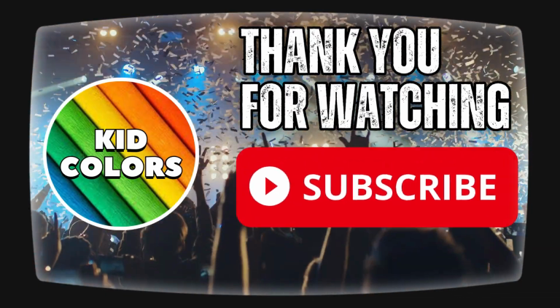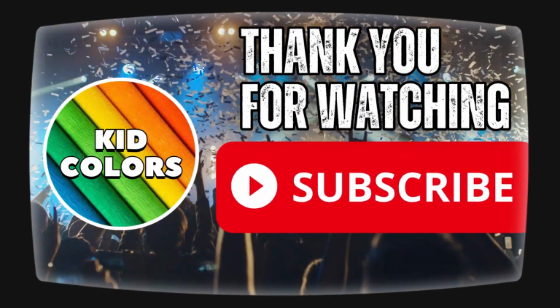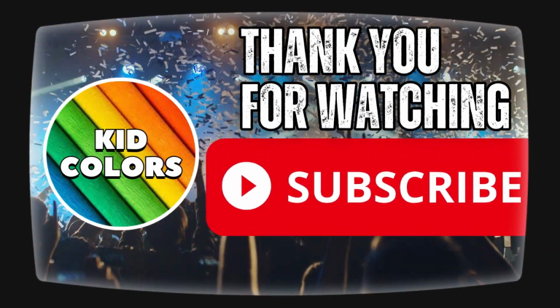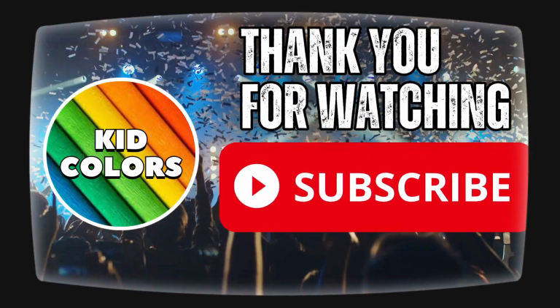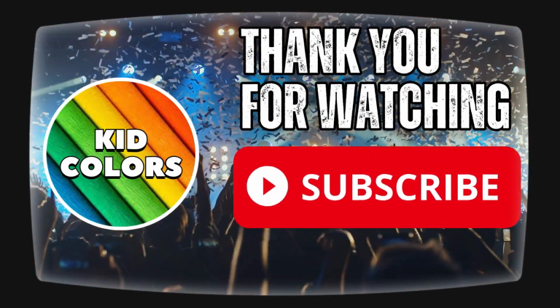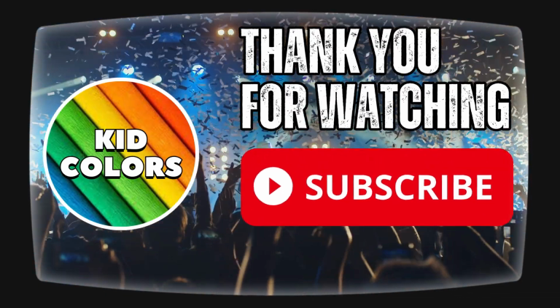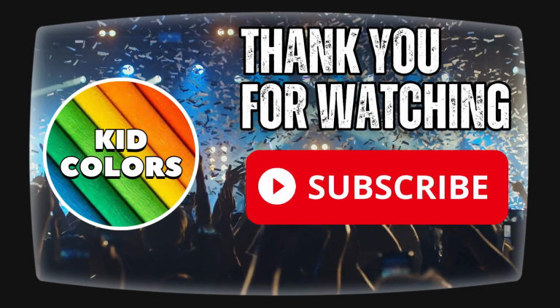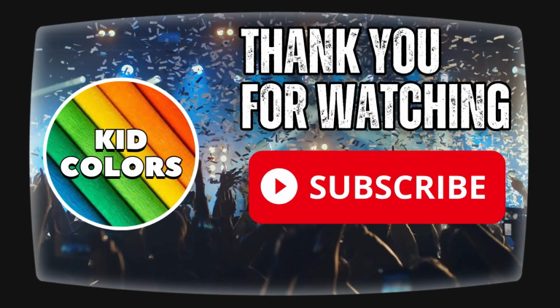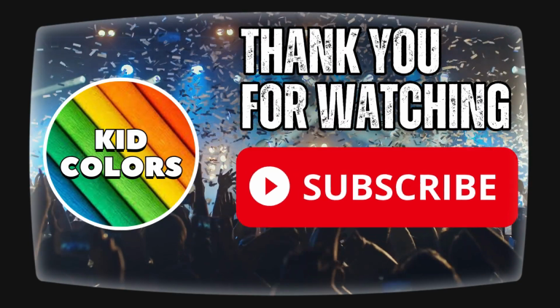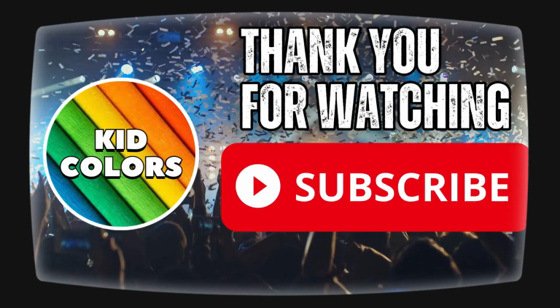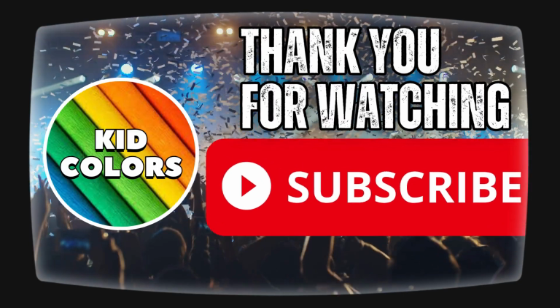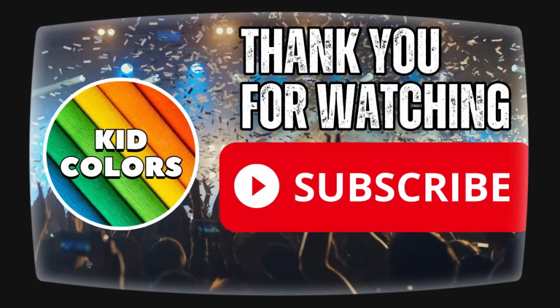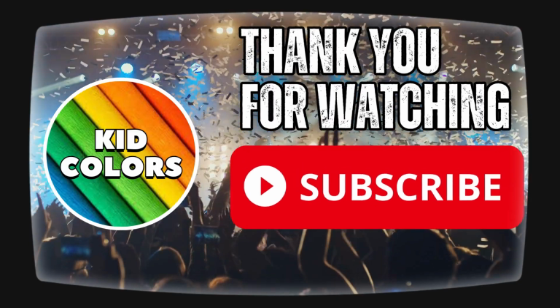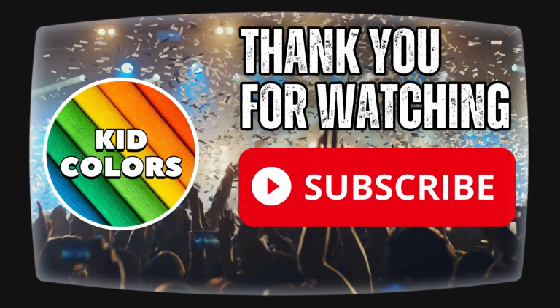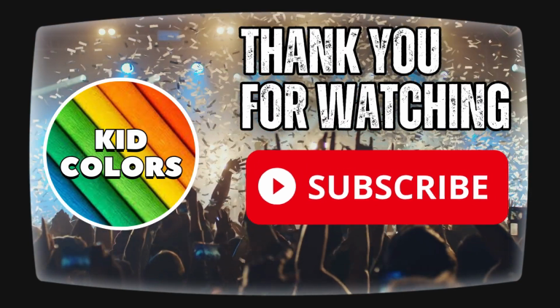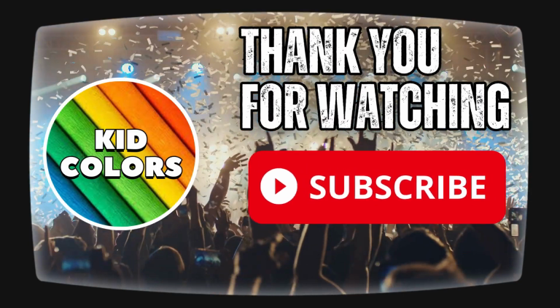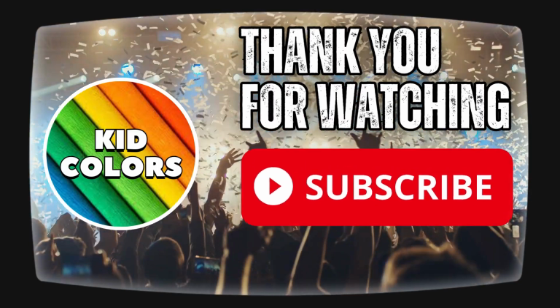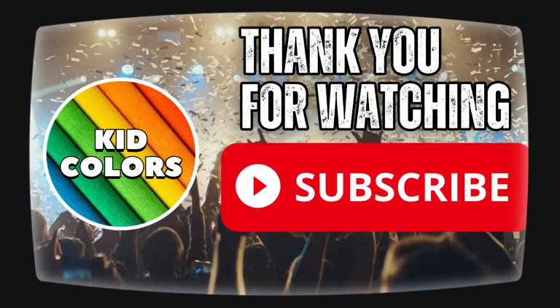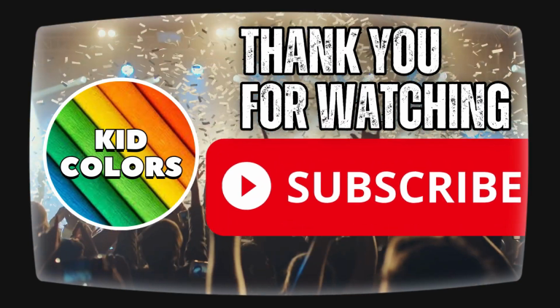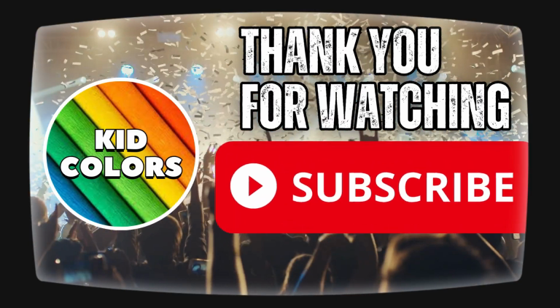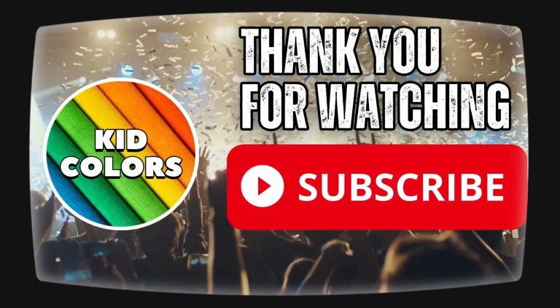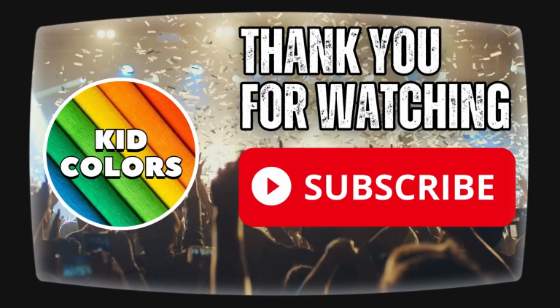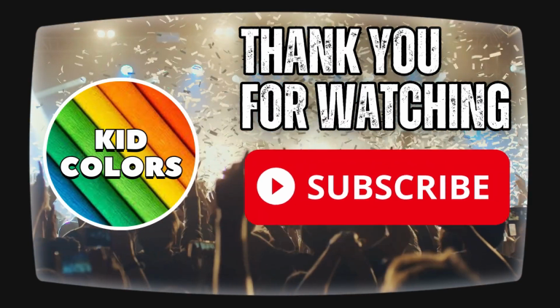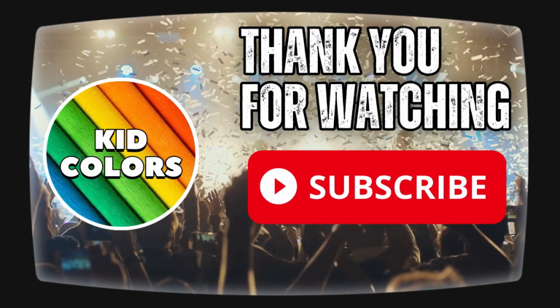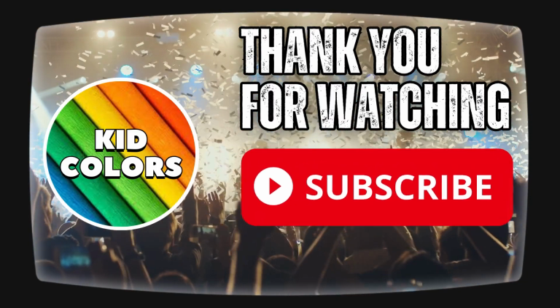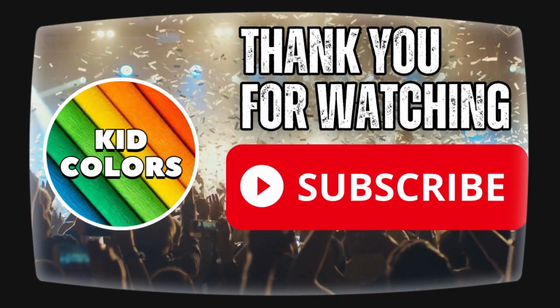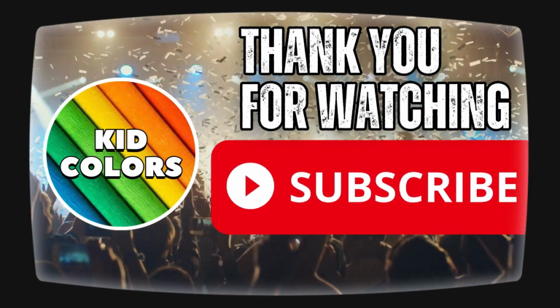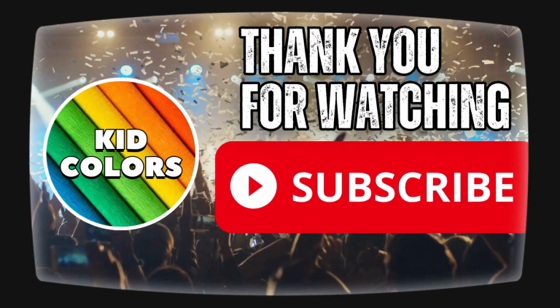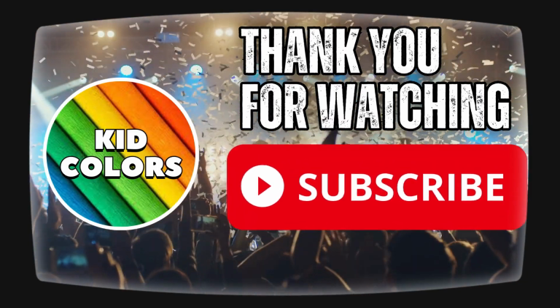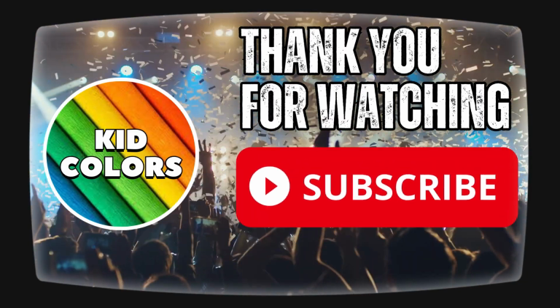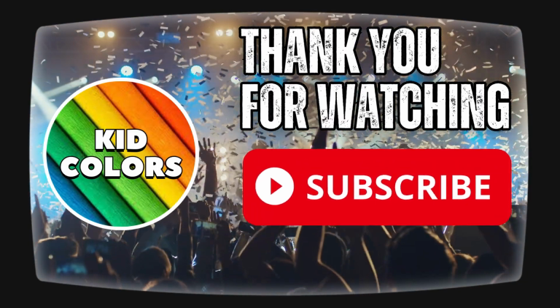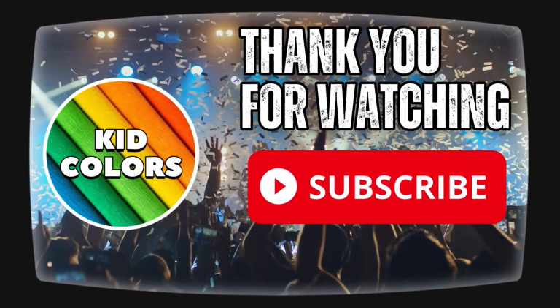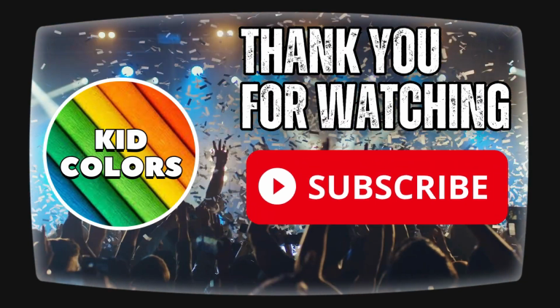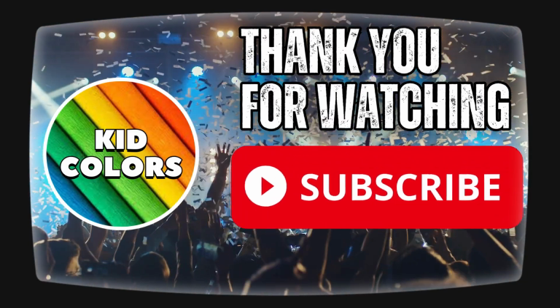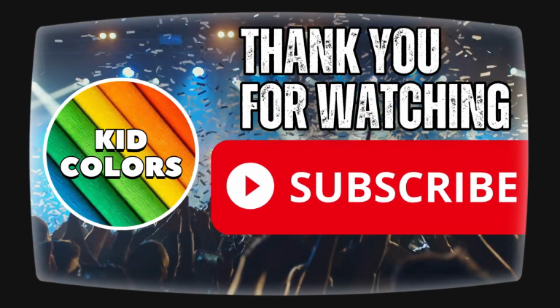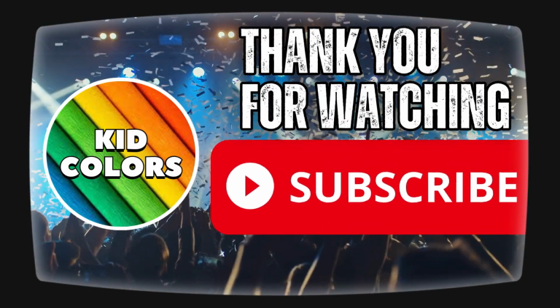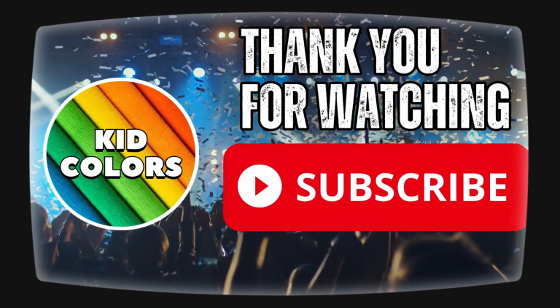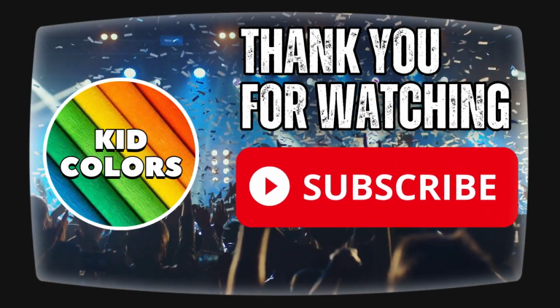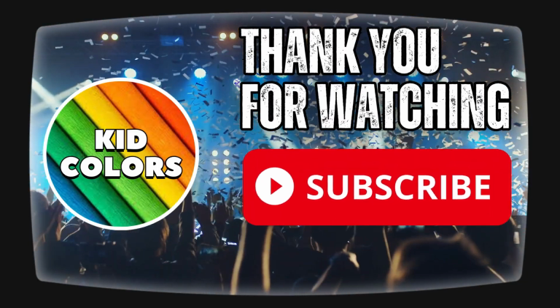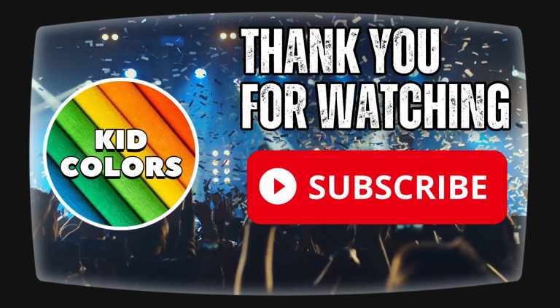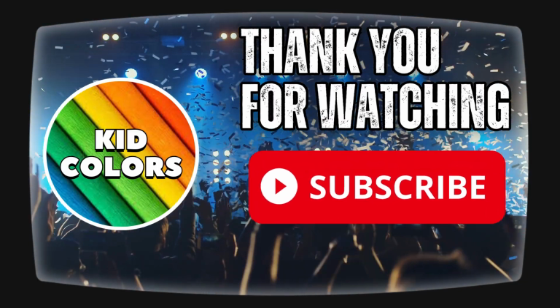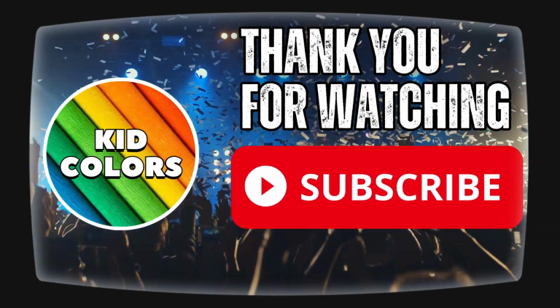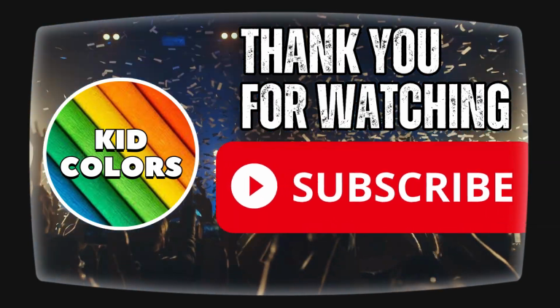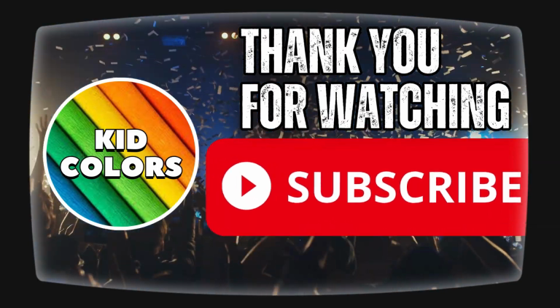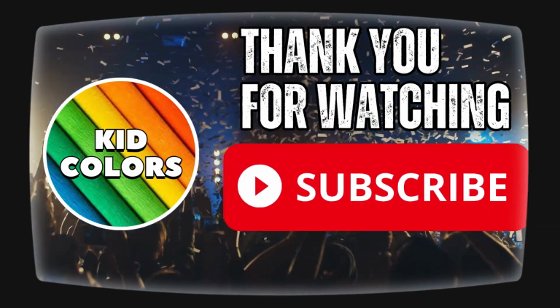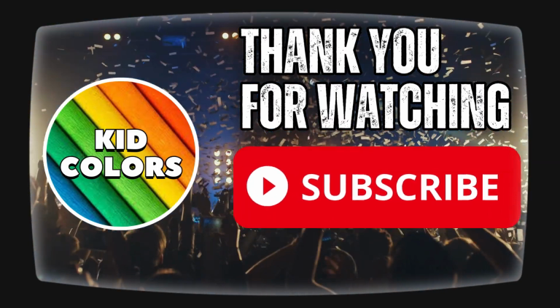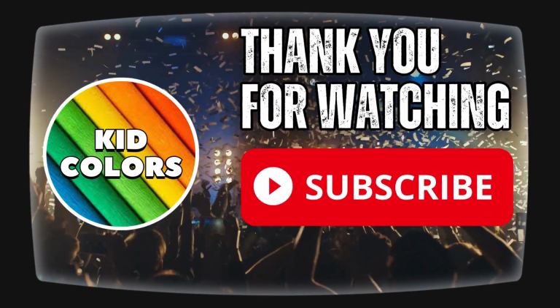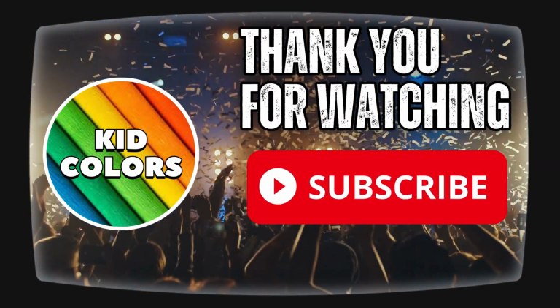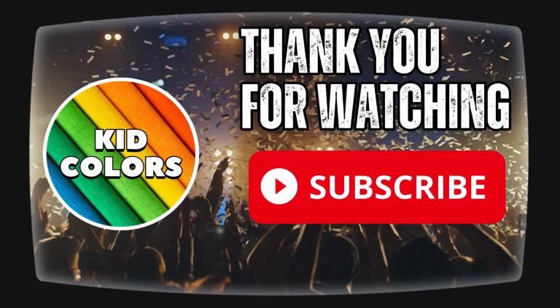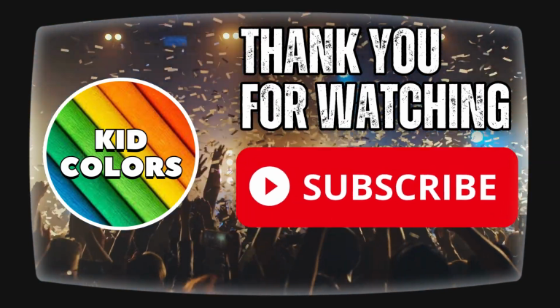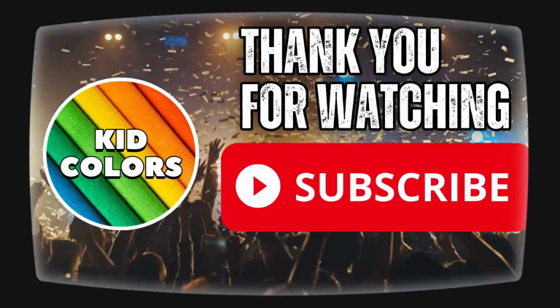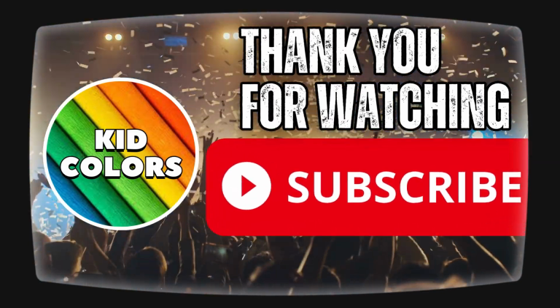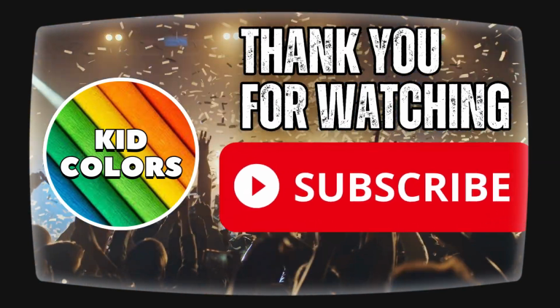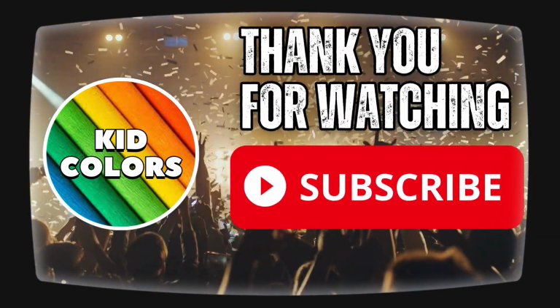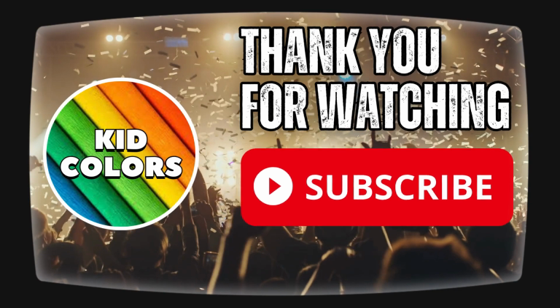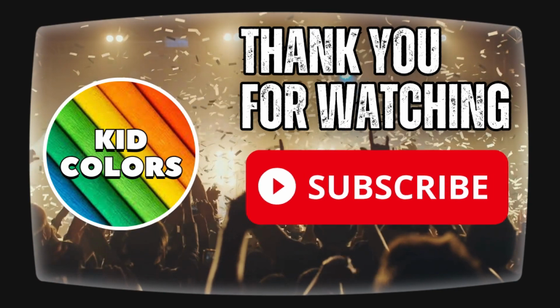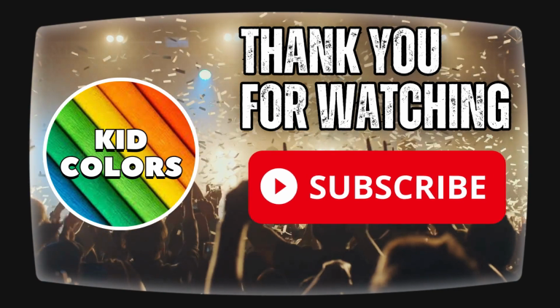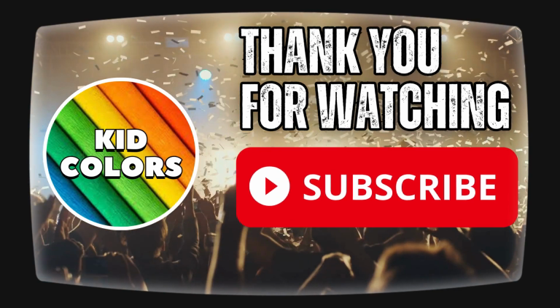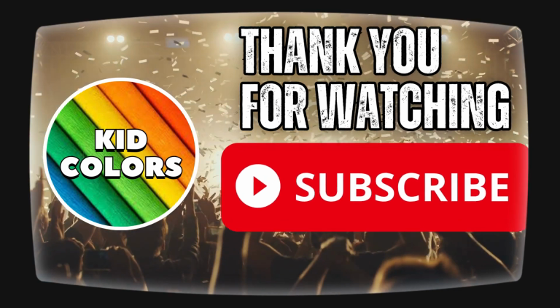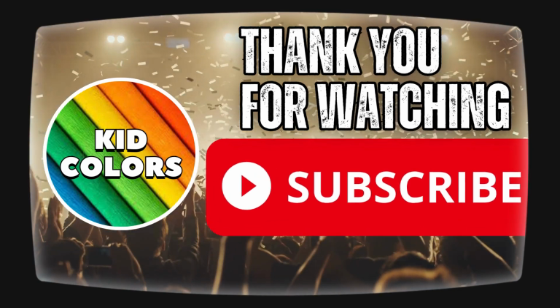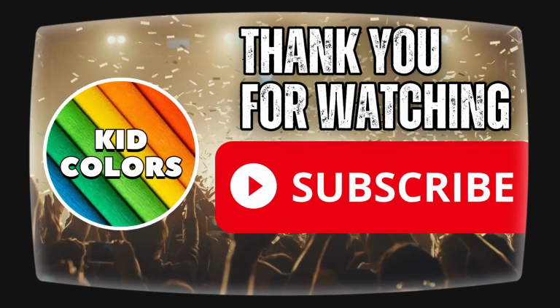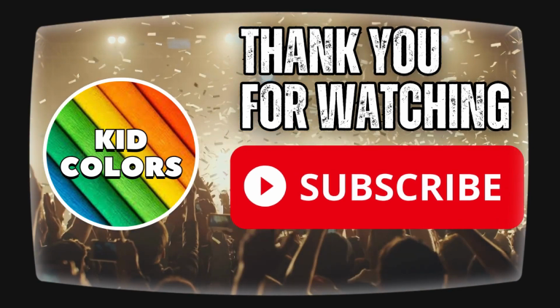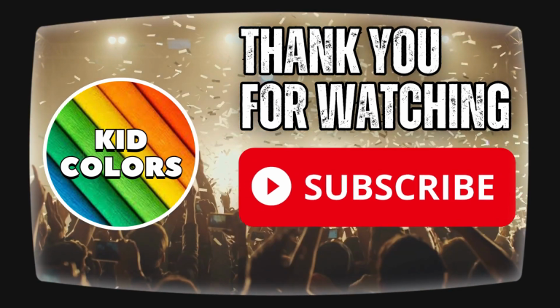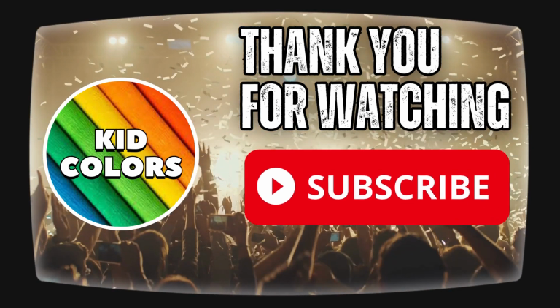Until next time, keep exploring and learning. Be sure to like this video, and for more exciting adventures, please click that subscribe button.